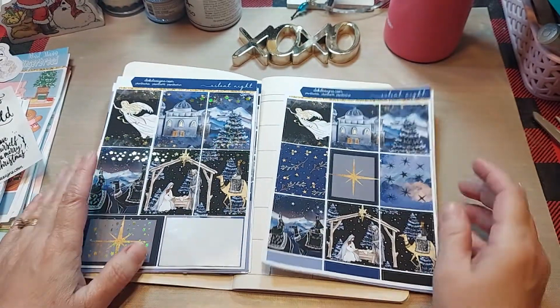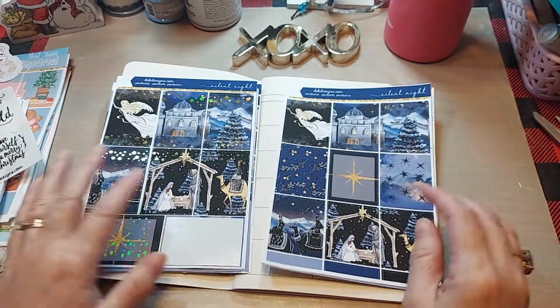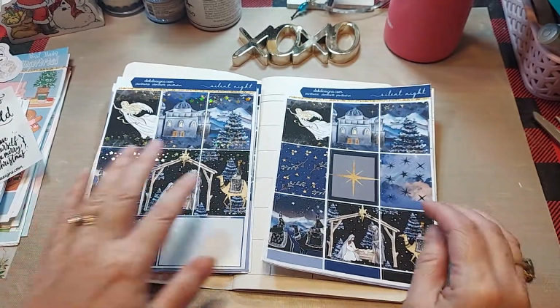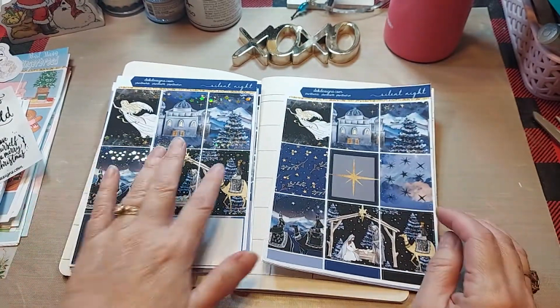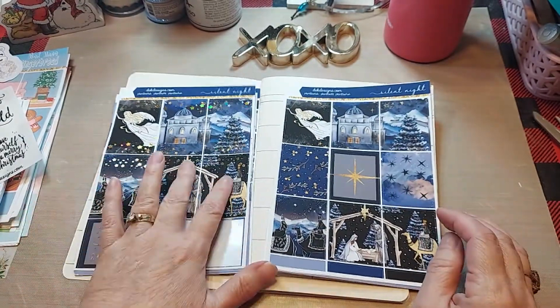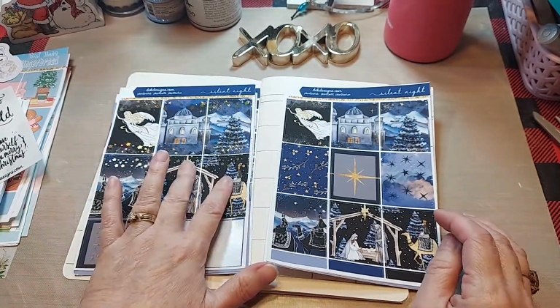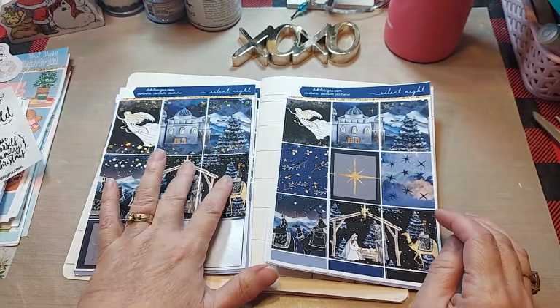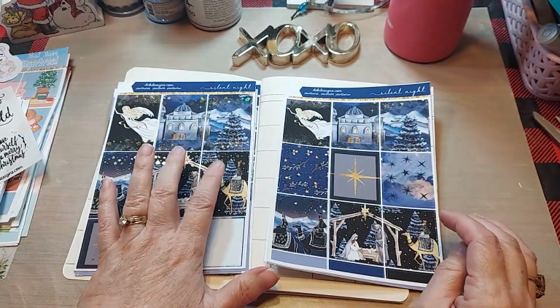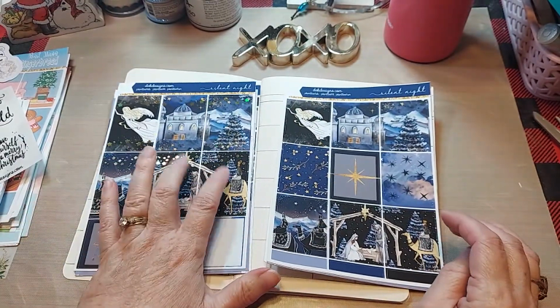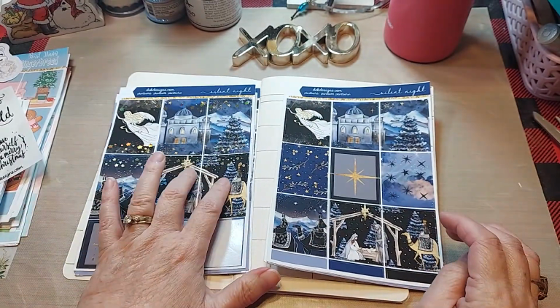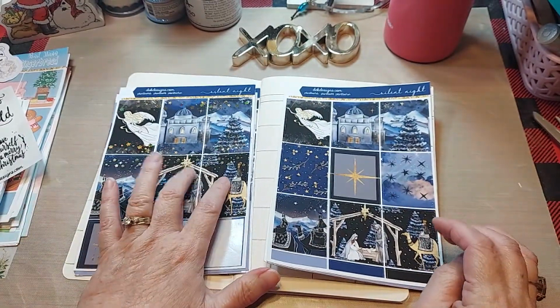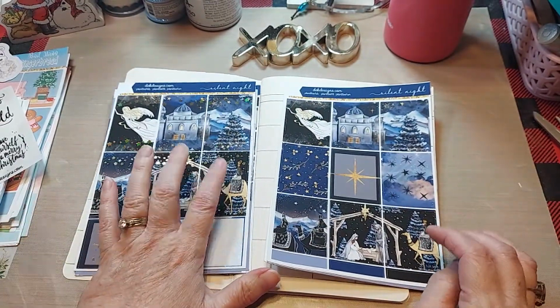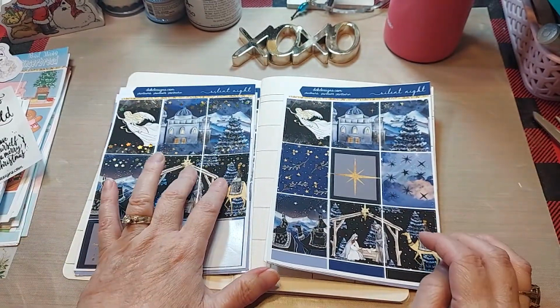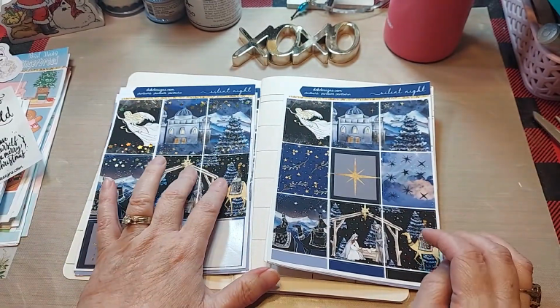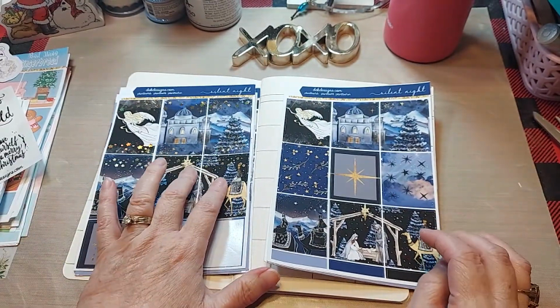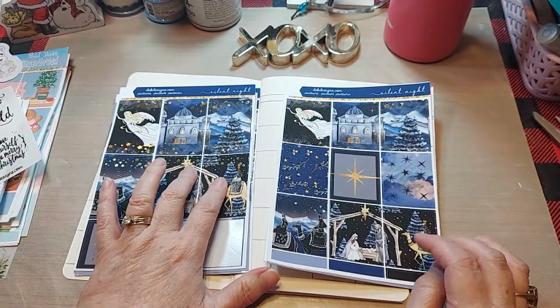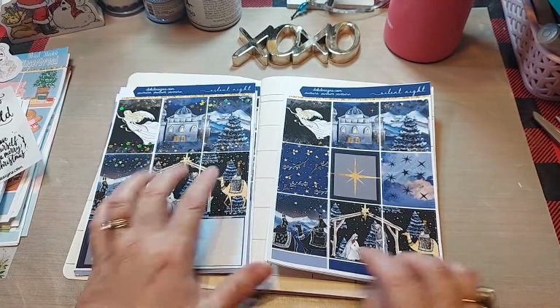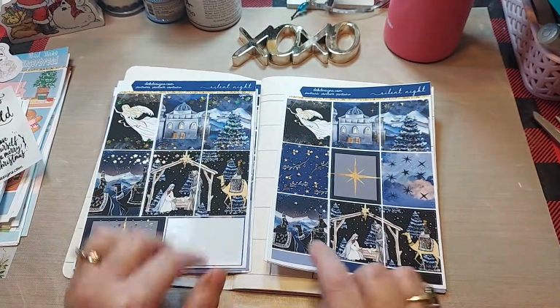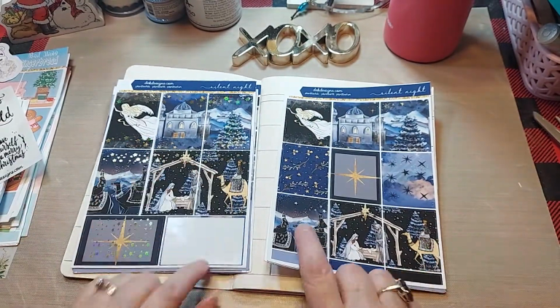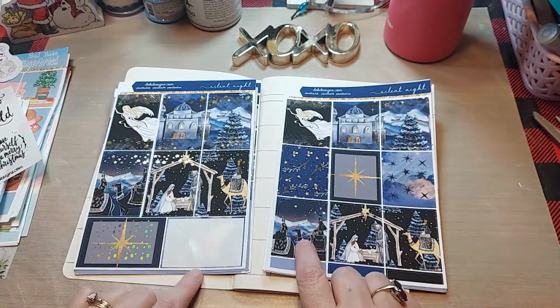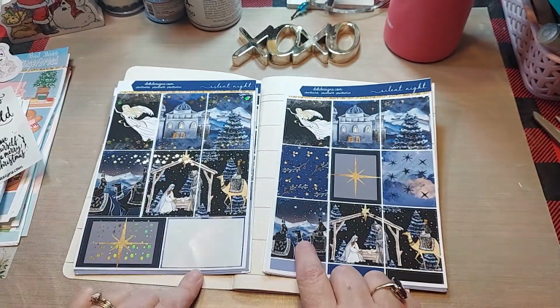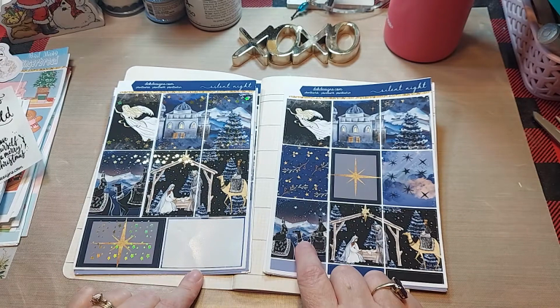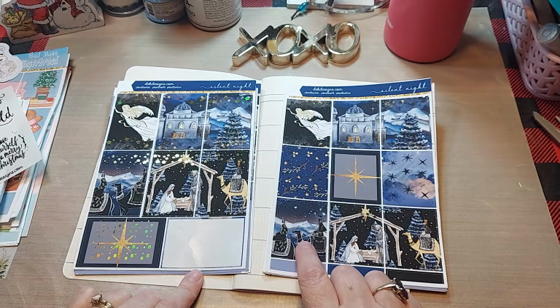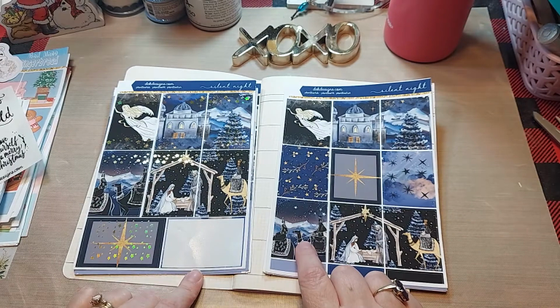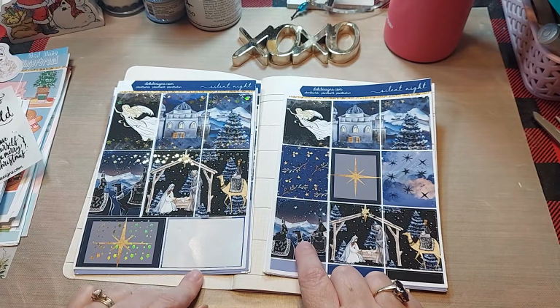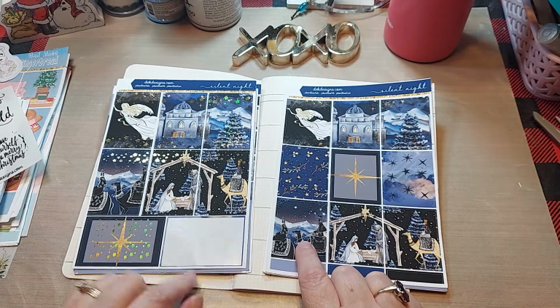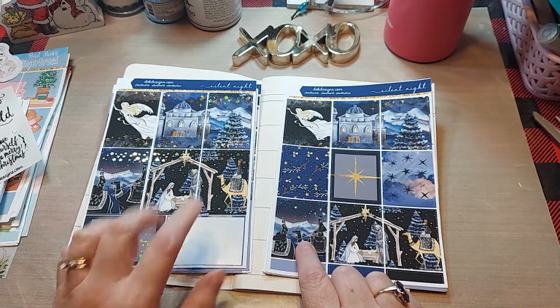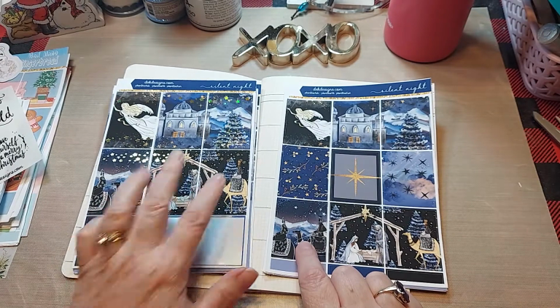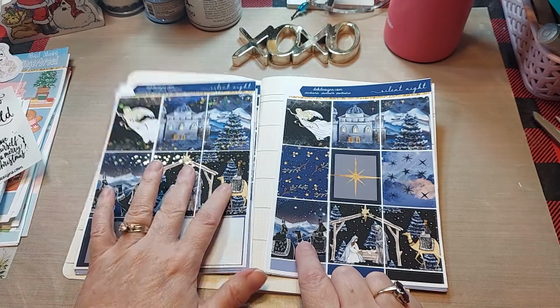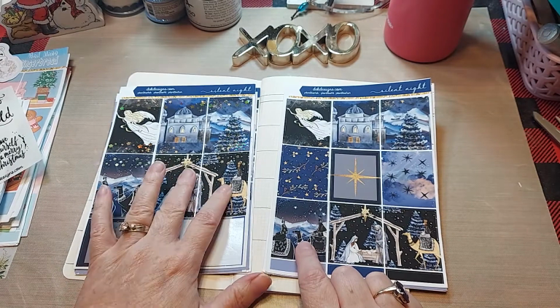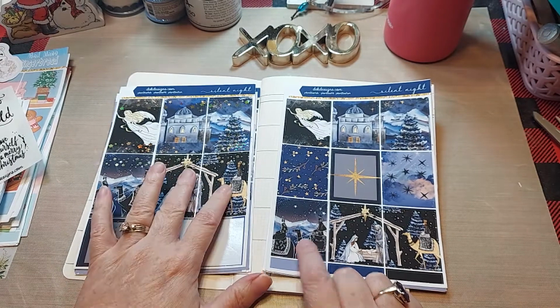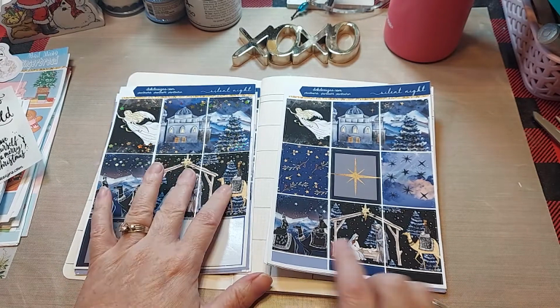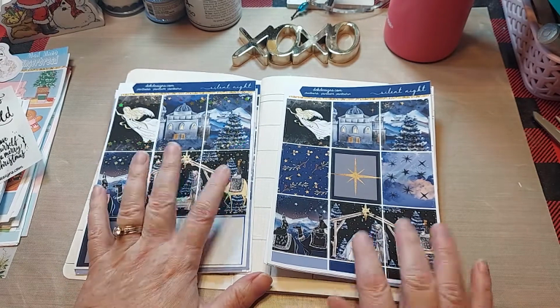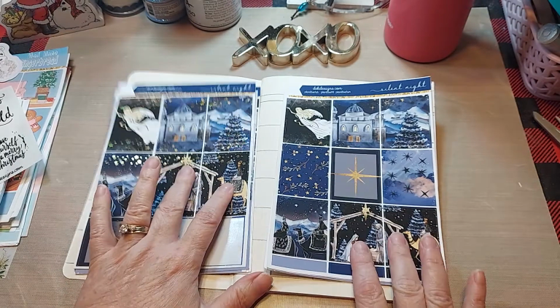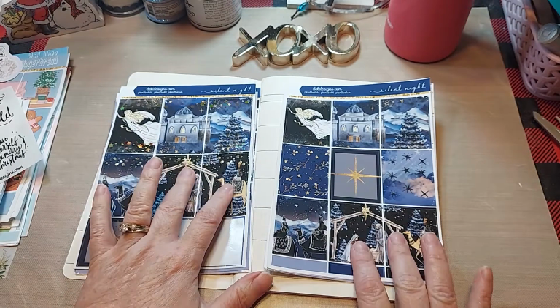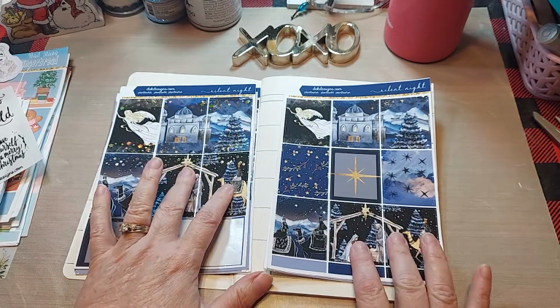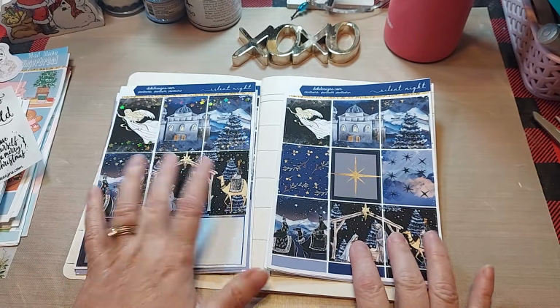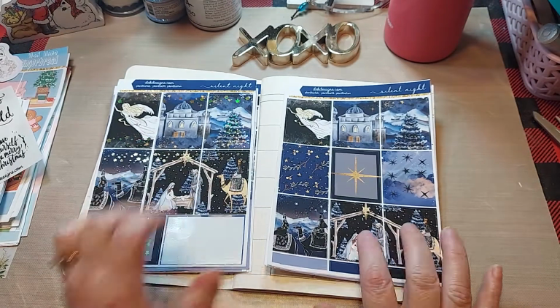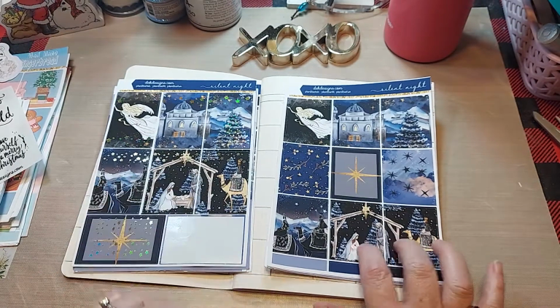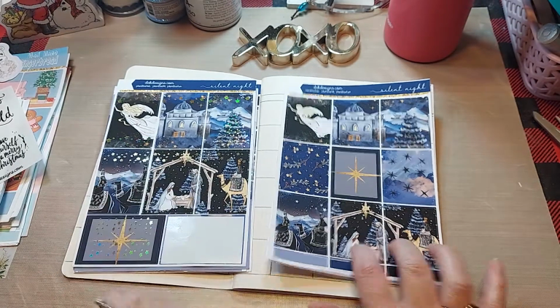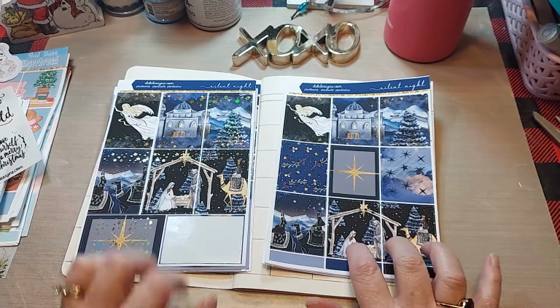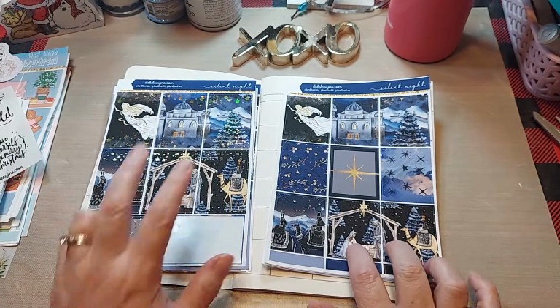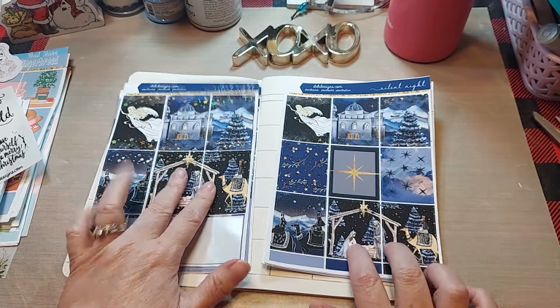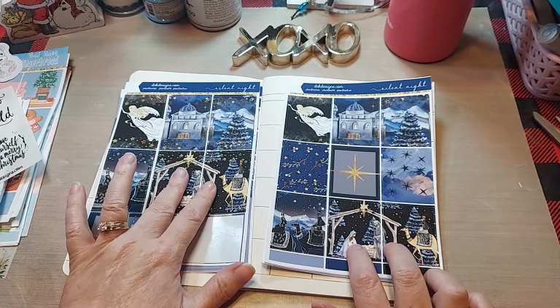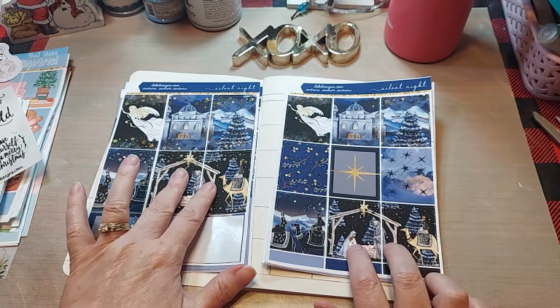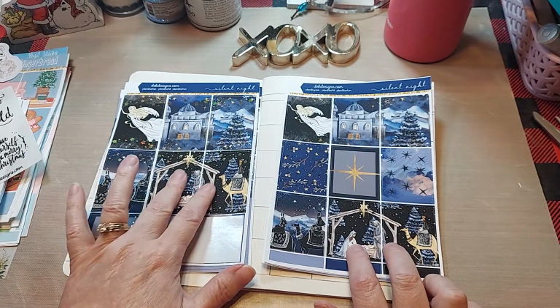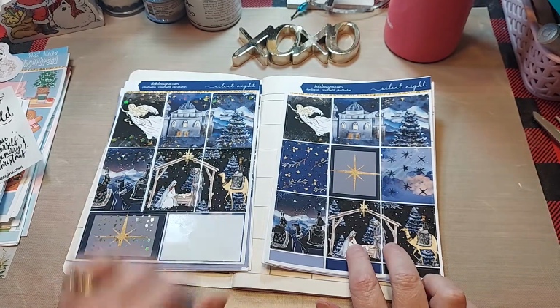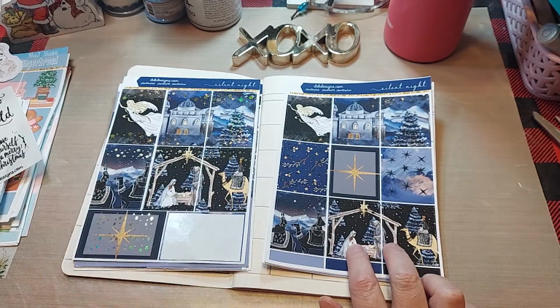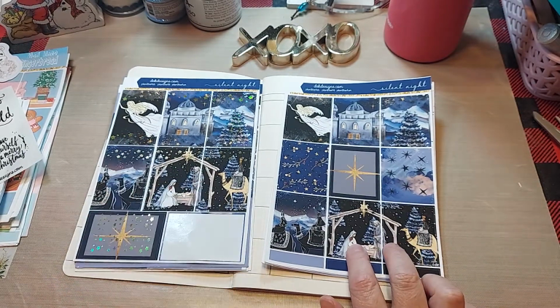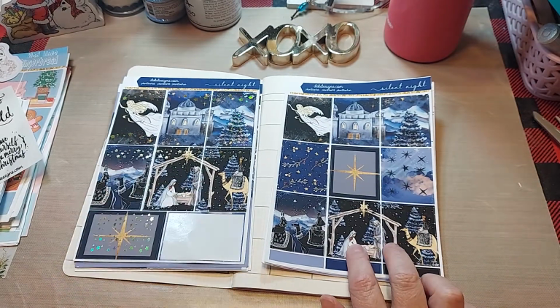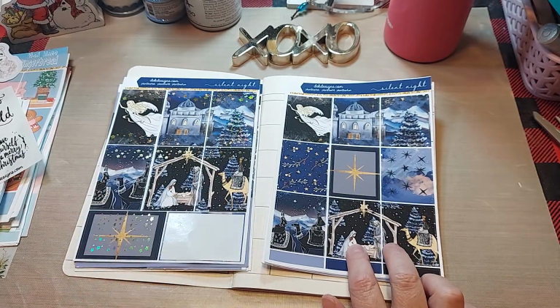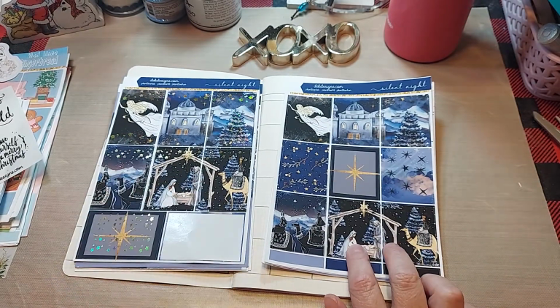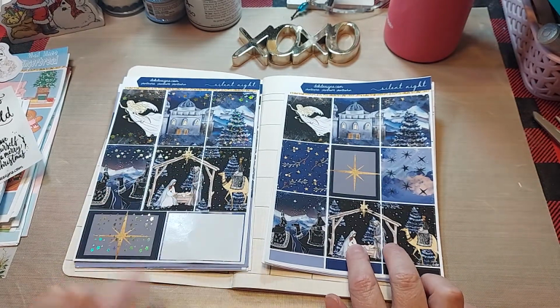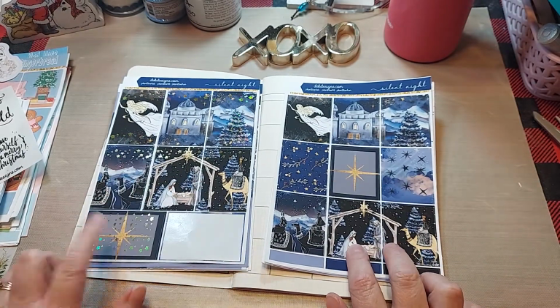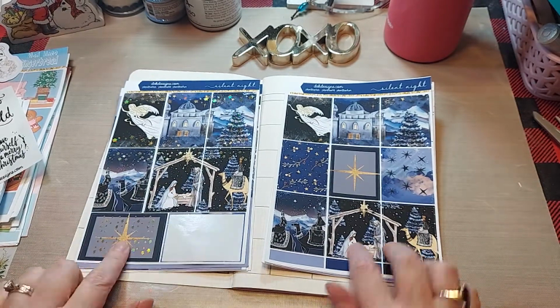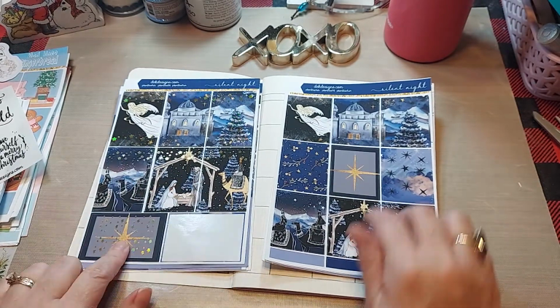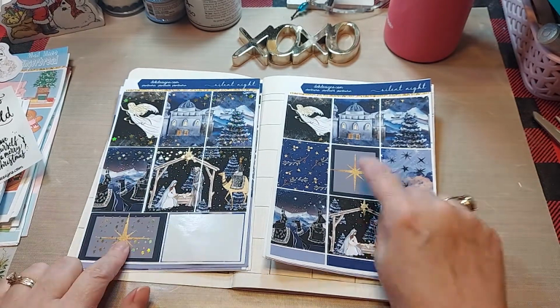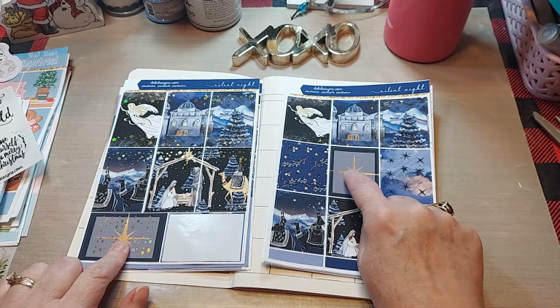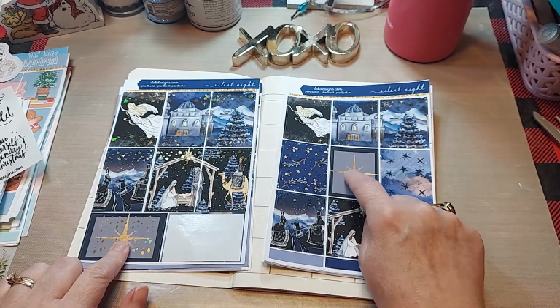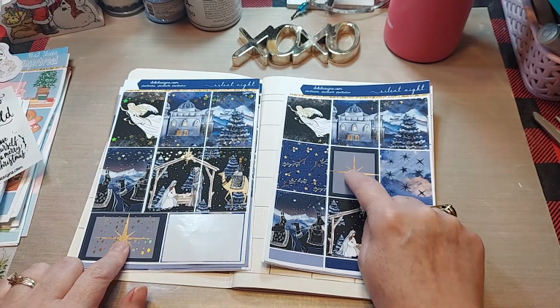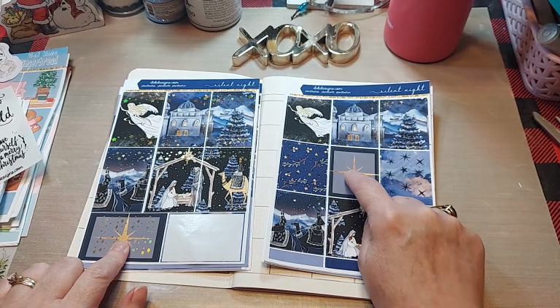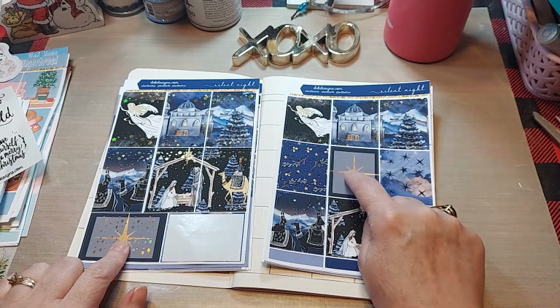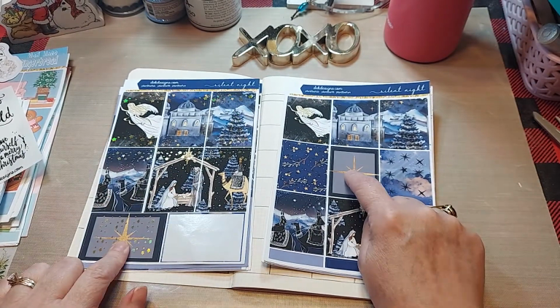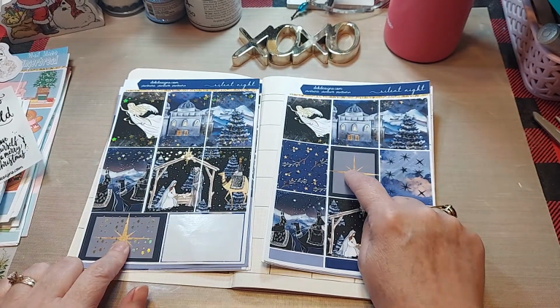I didn't recognize that it didn't have — it has this here, it has that star there.